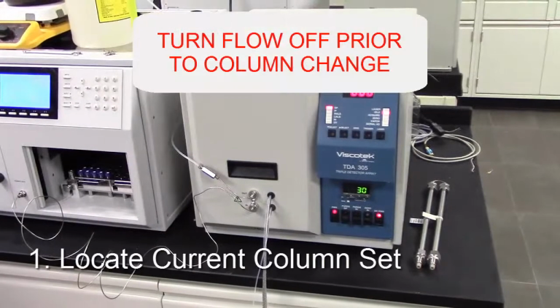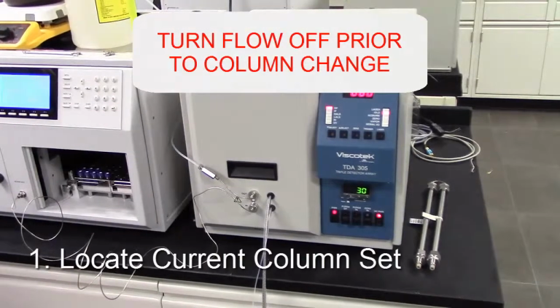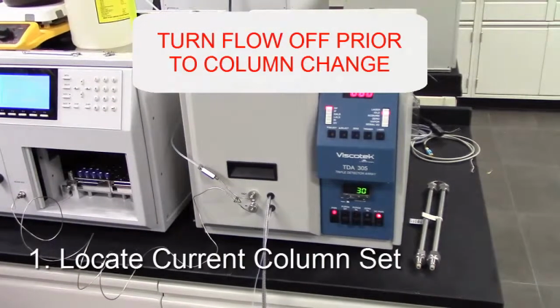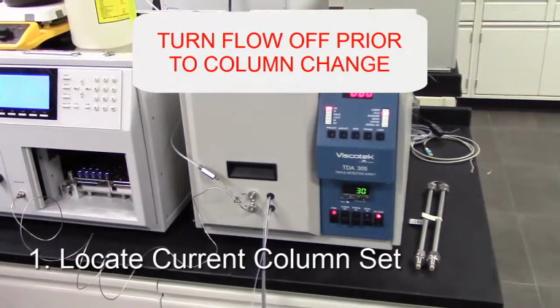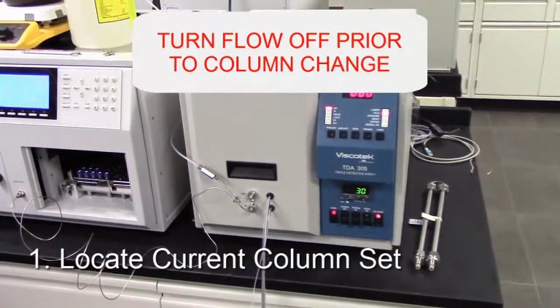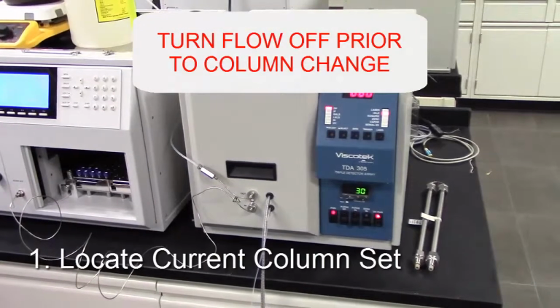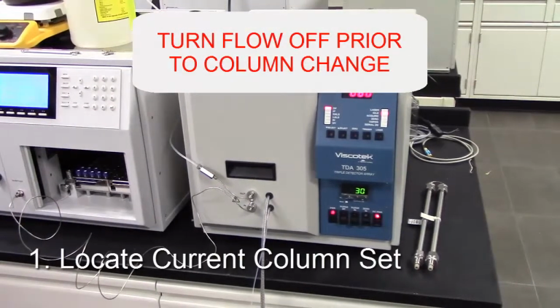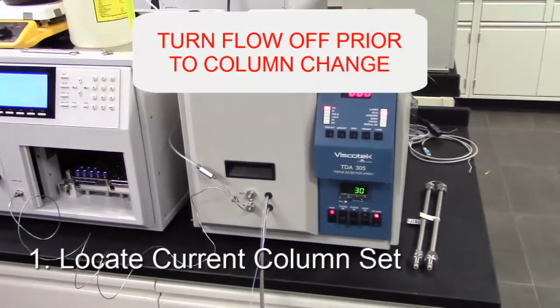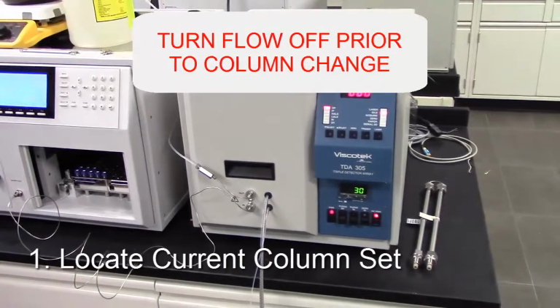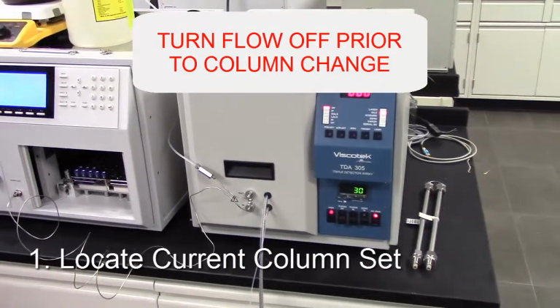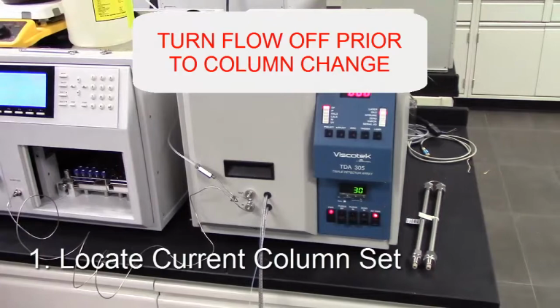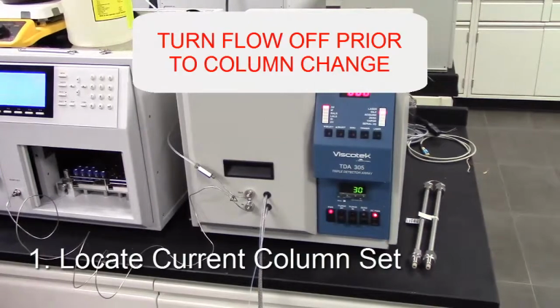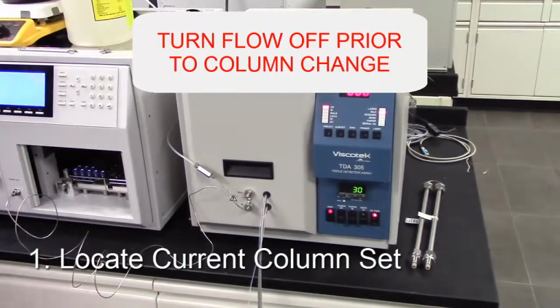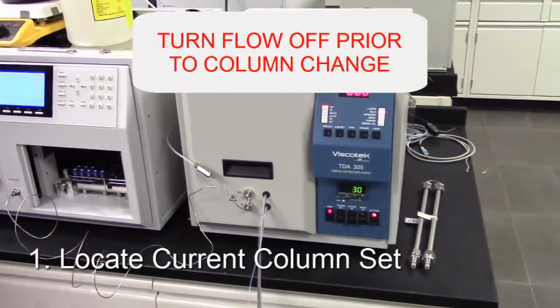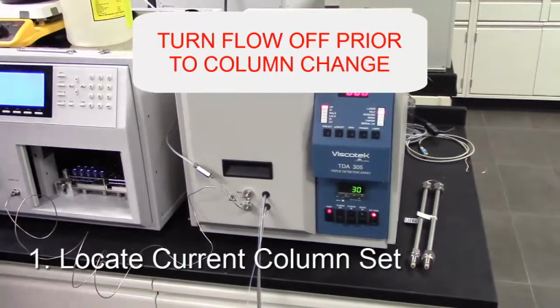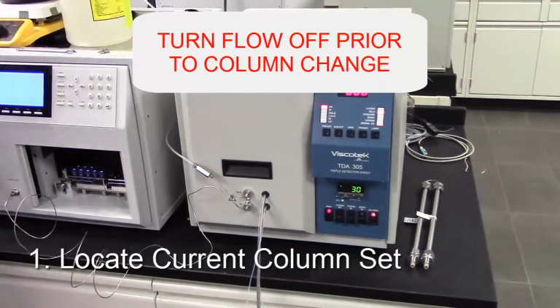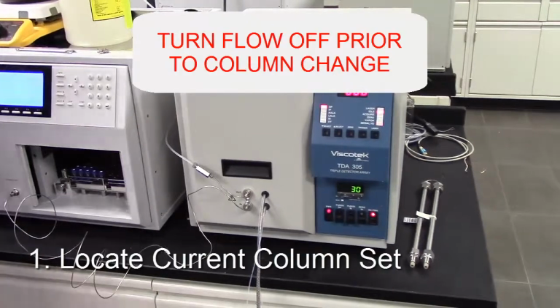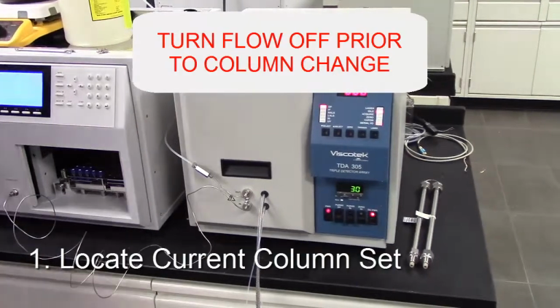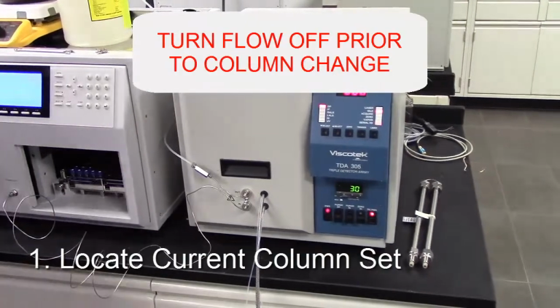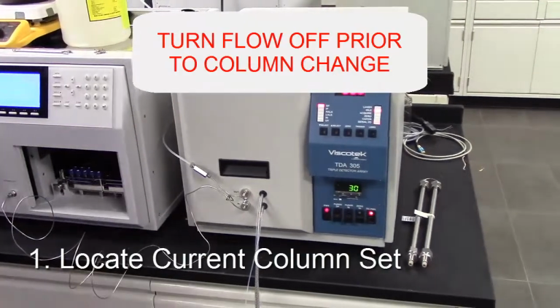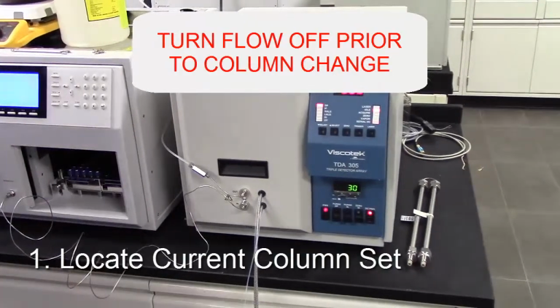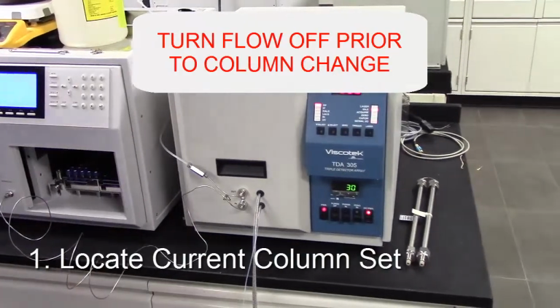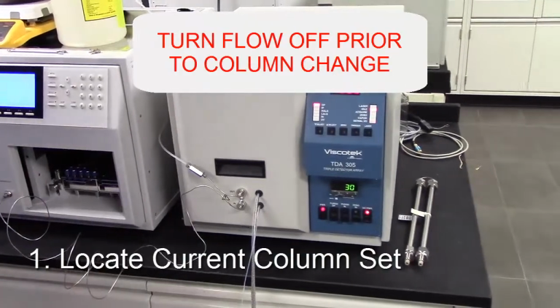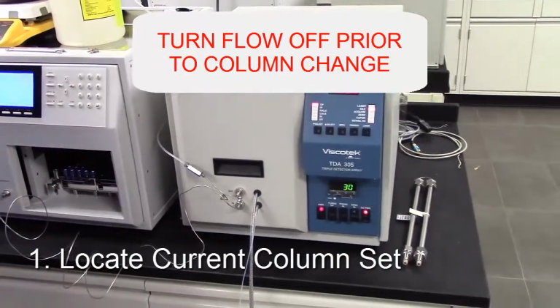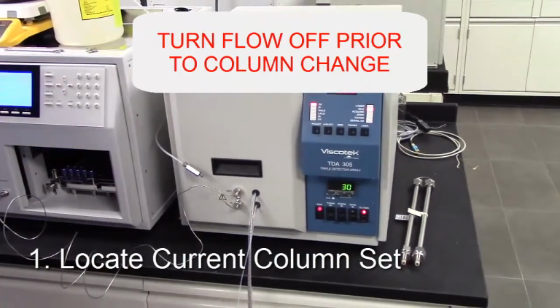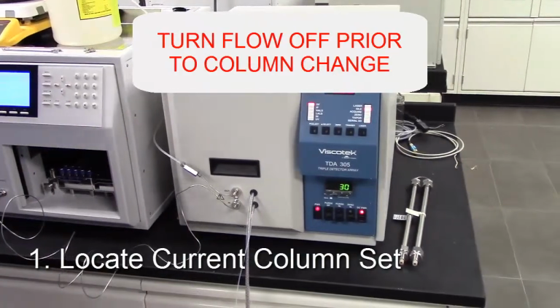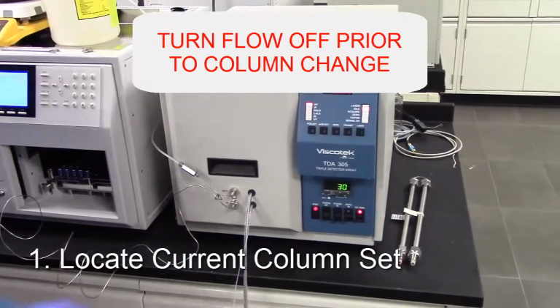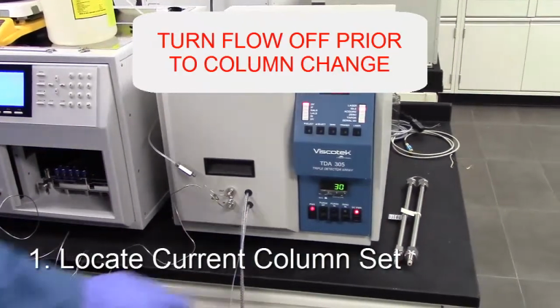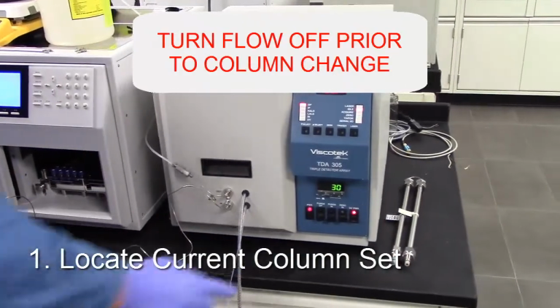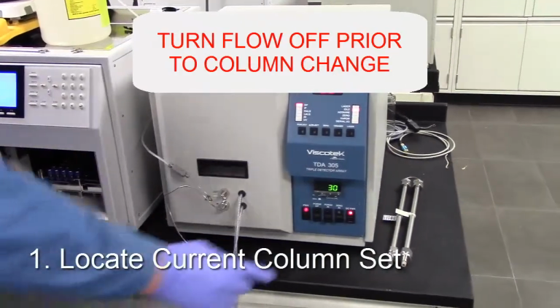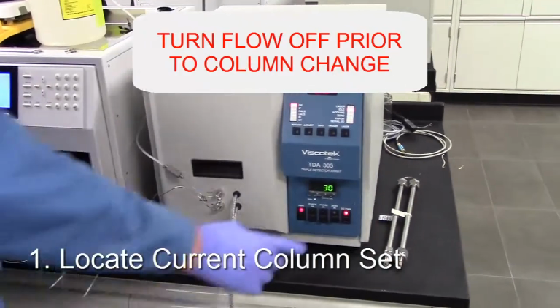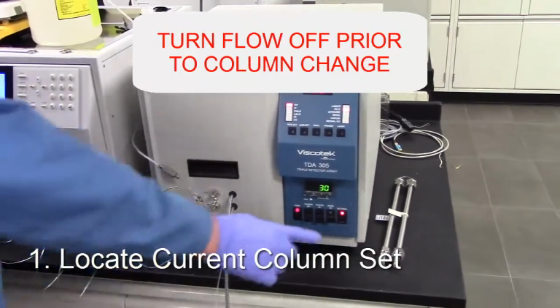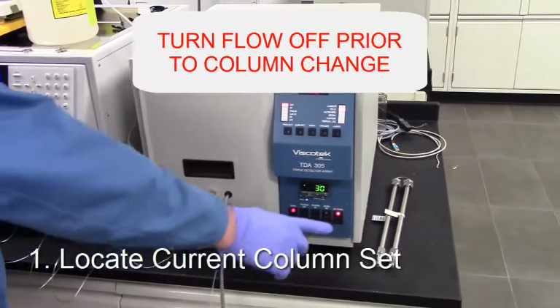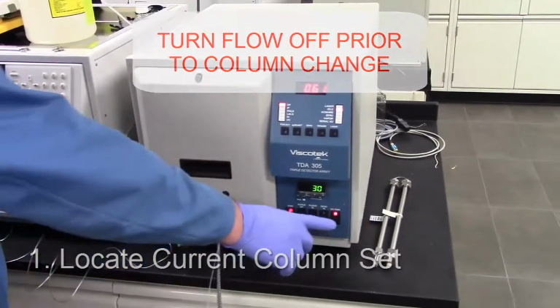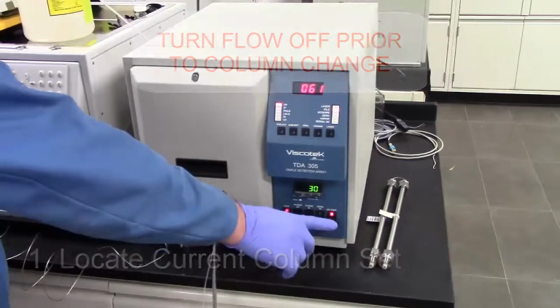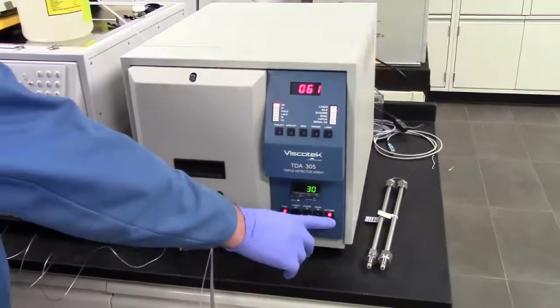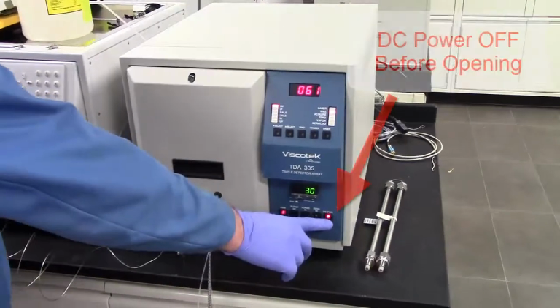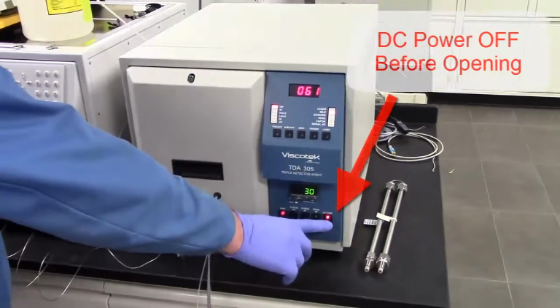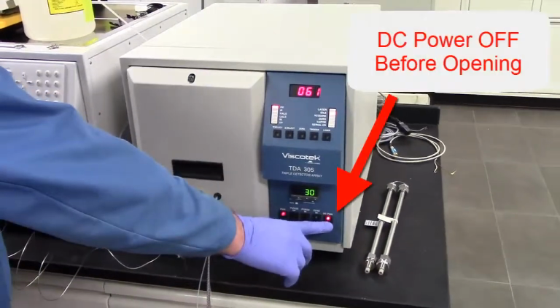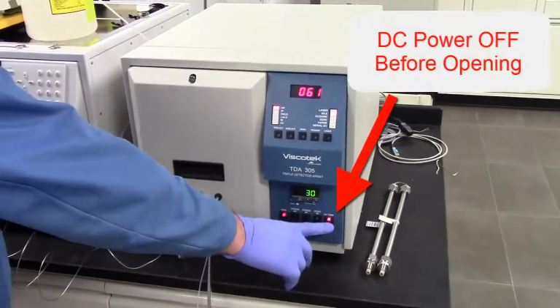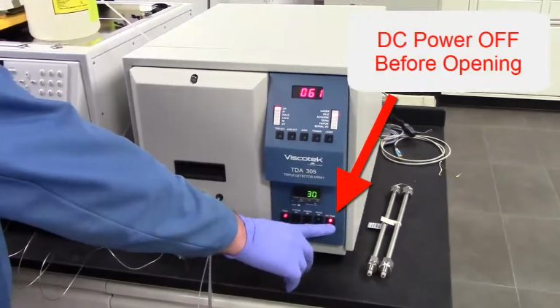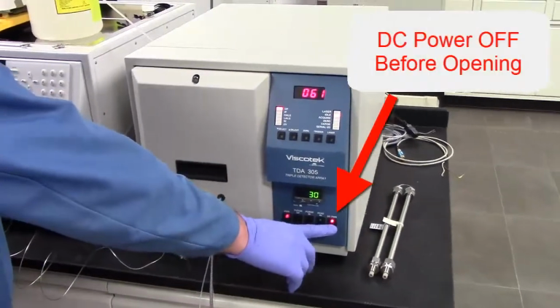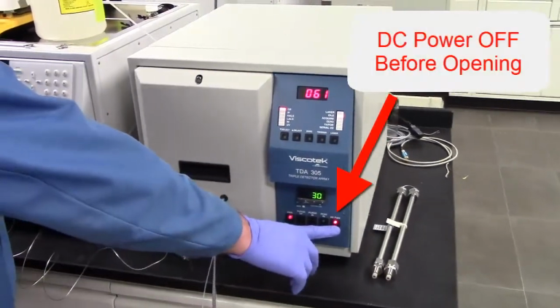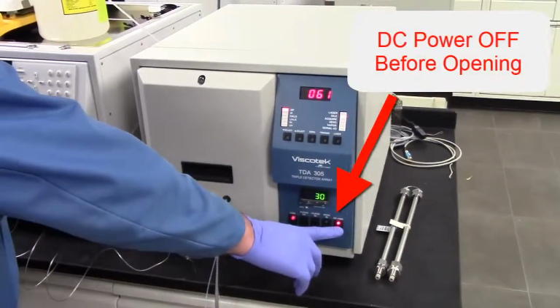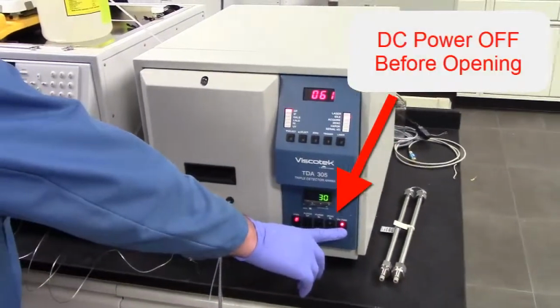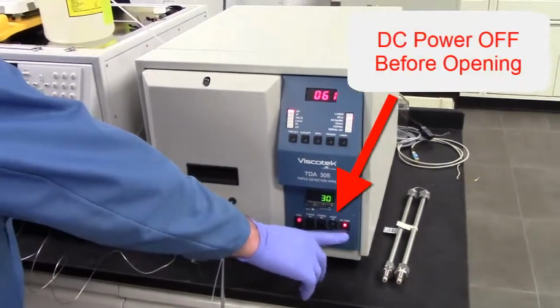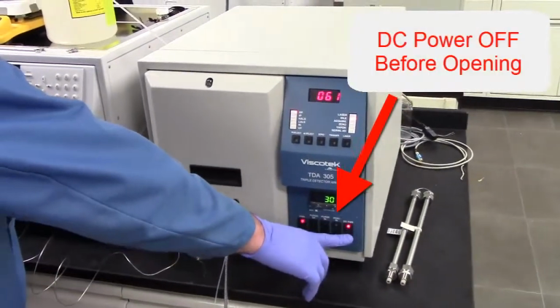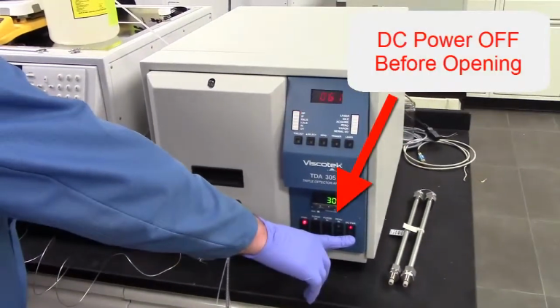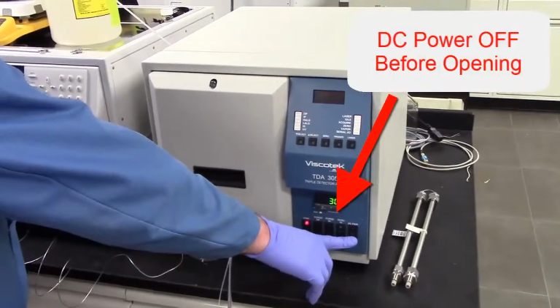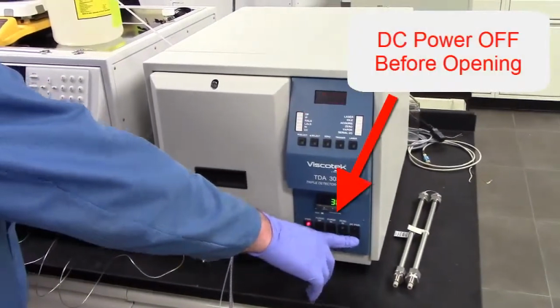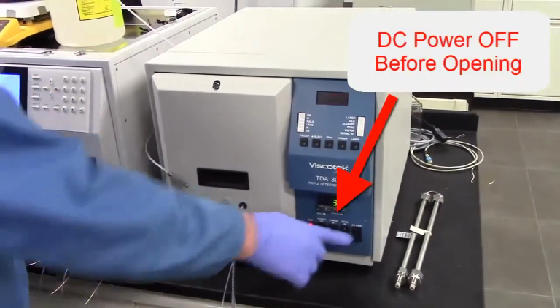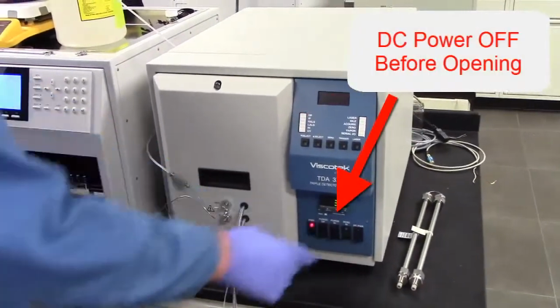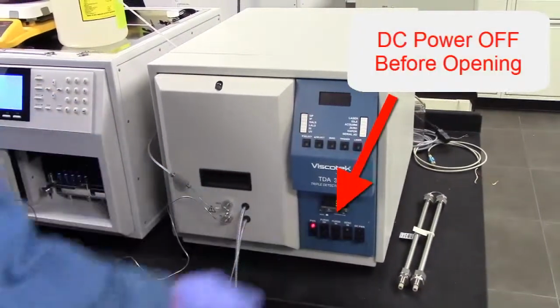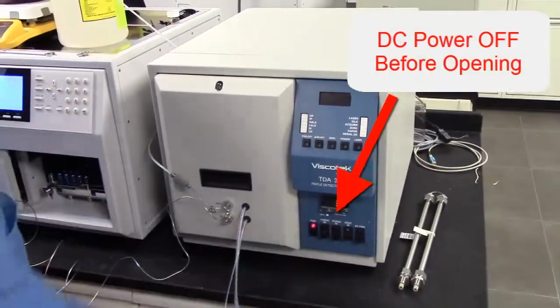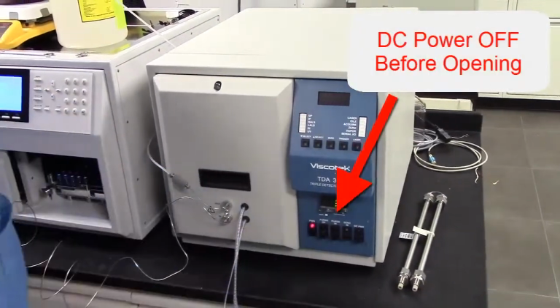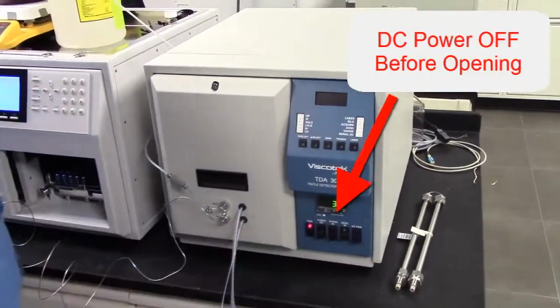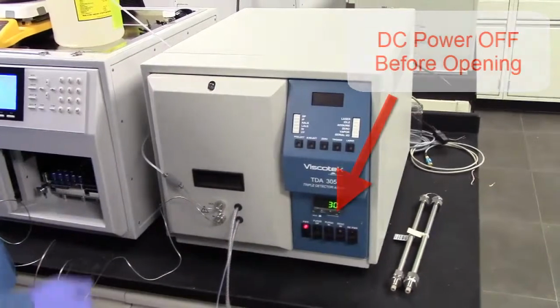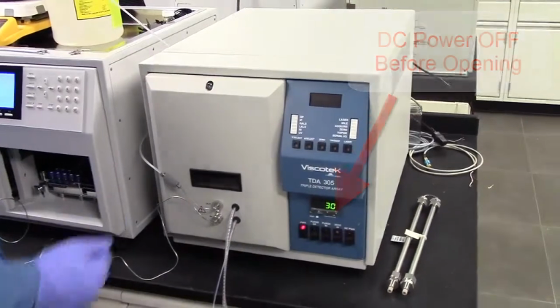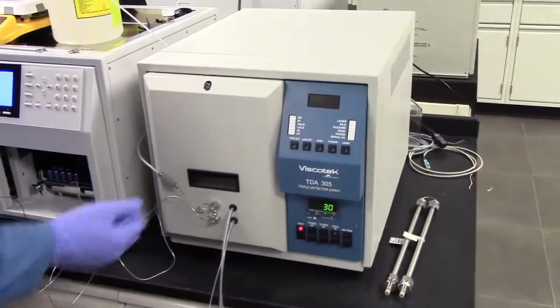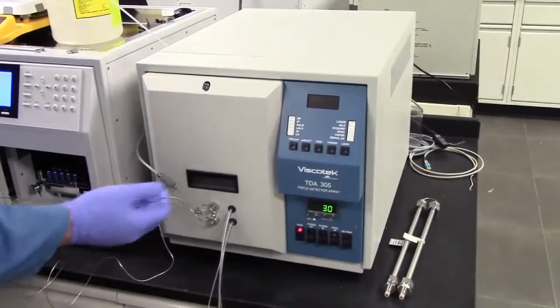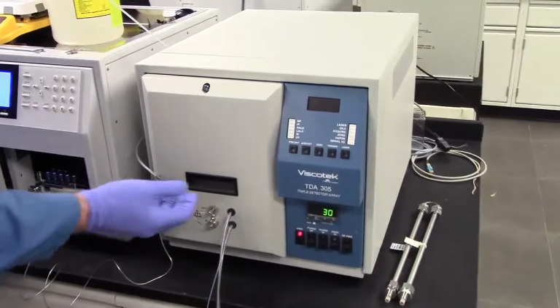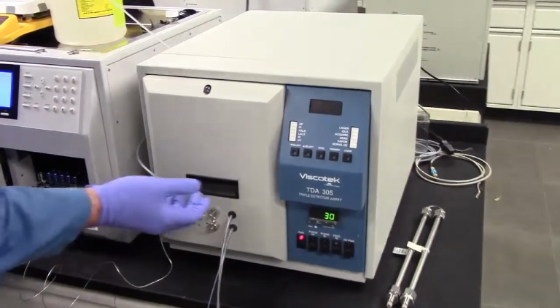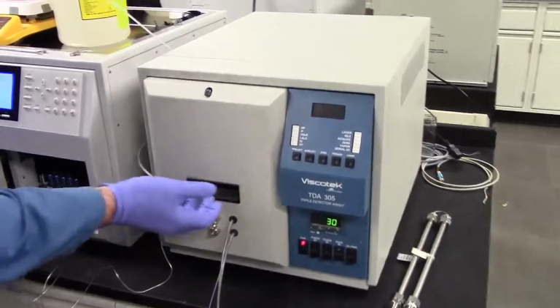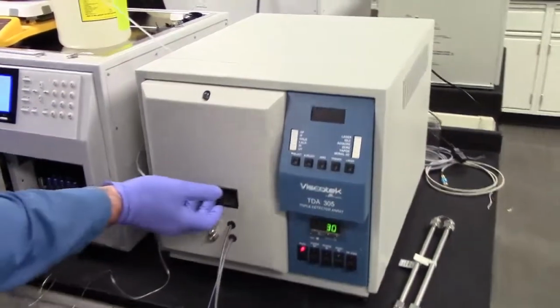Step 1: Locate the current column set. Before you do anything, make sure the flow is off and that the DC power on the TDA is off.